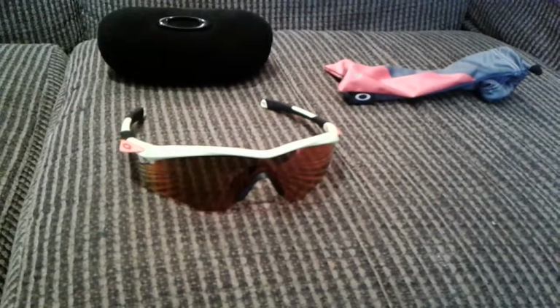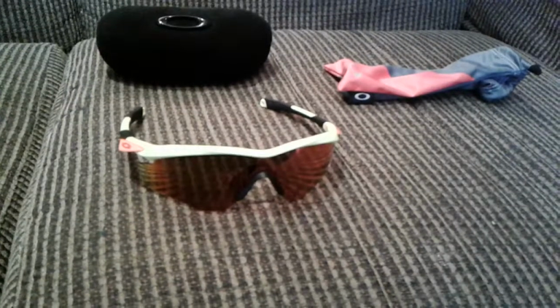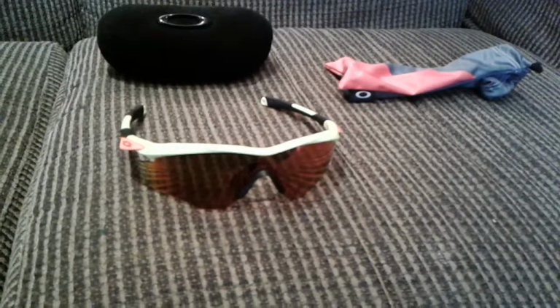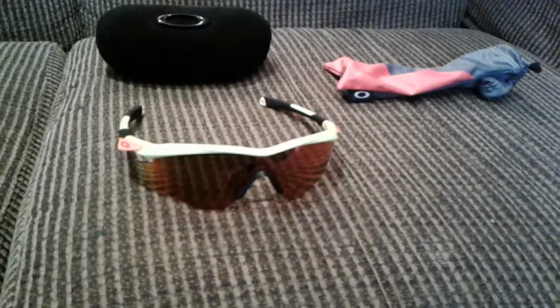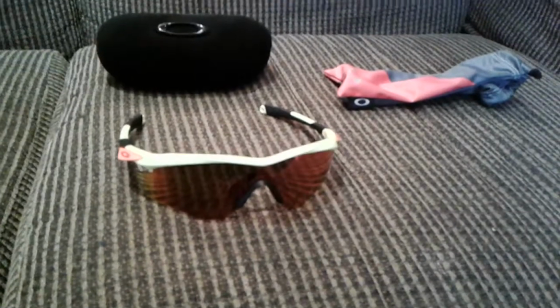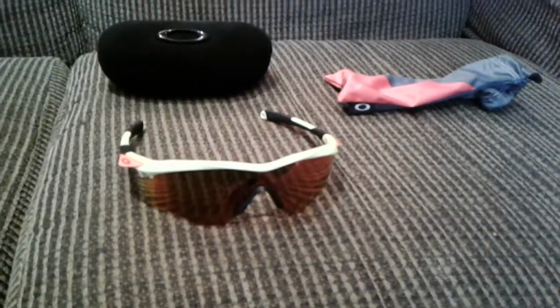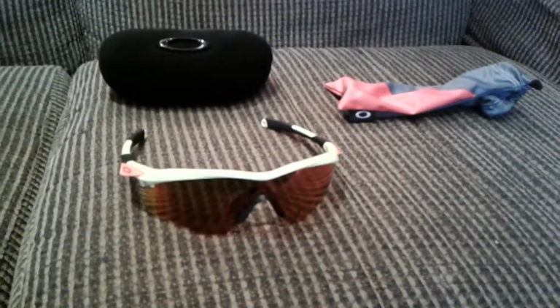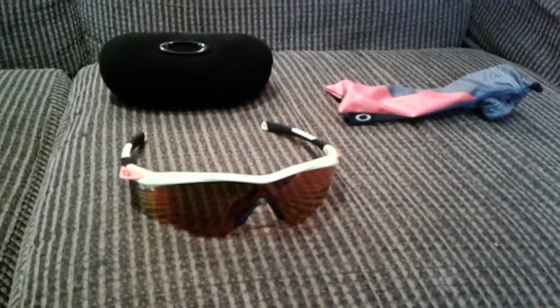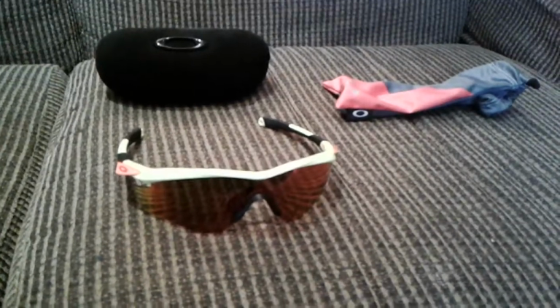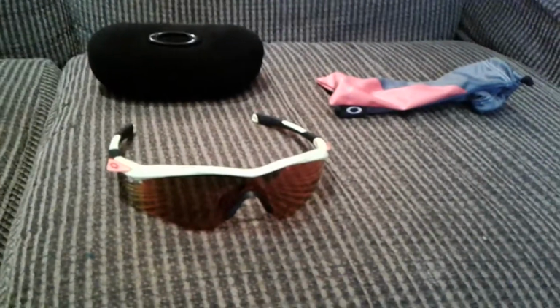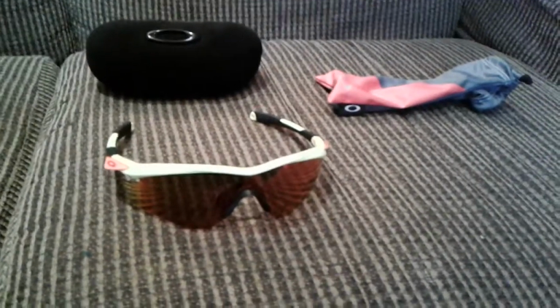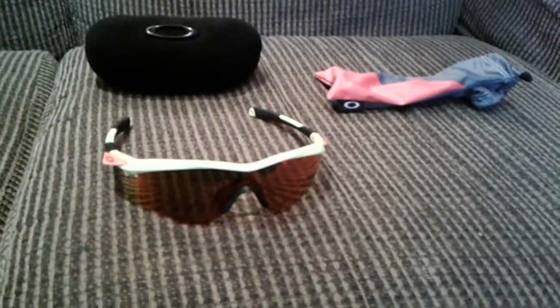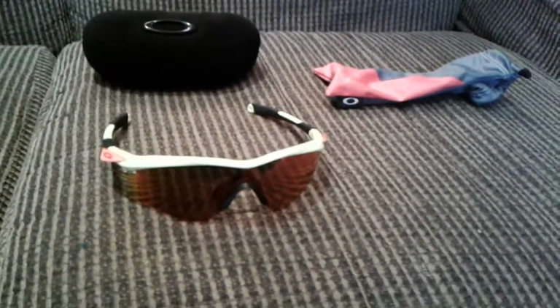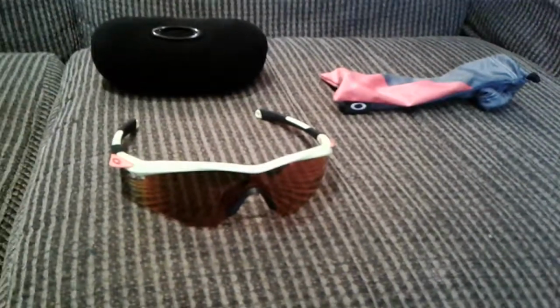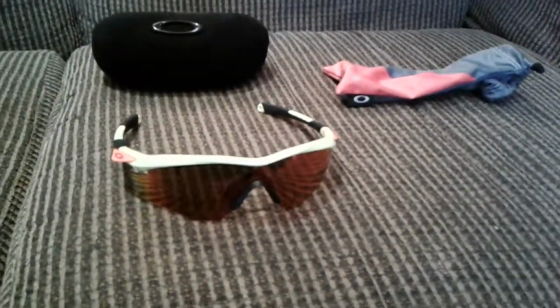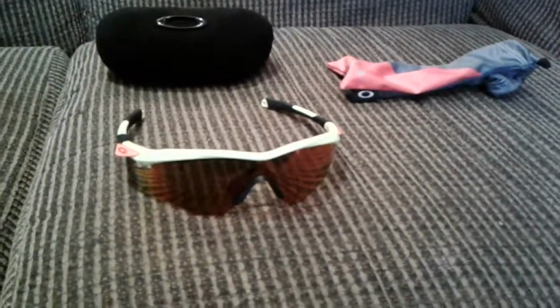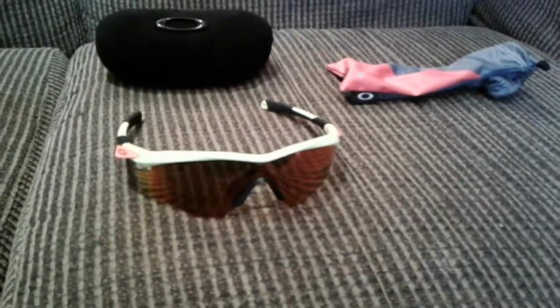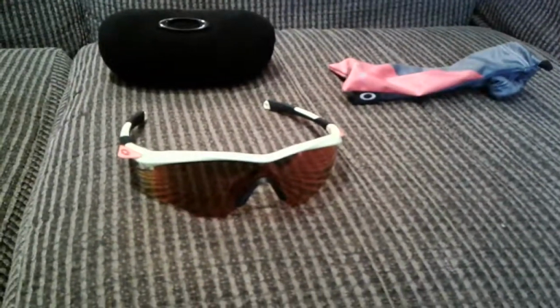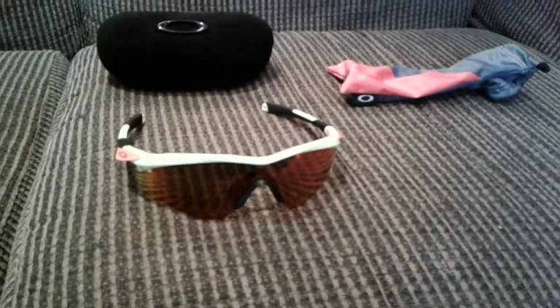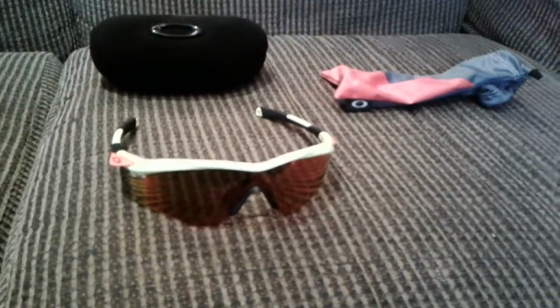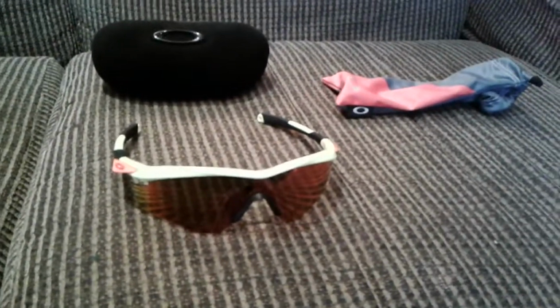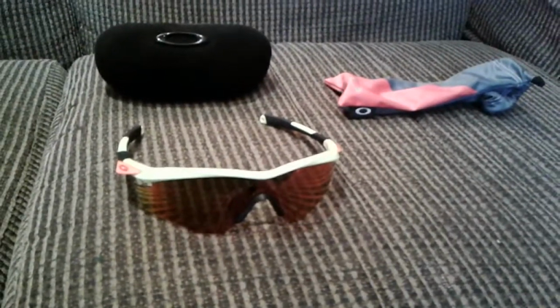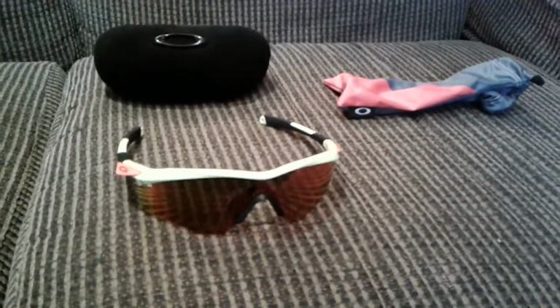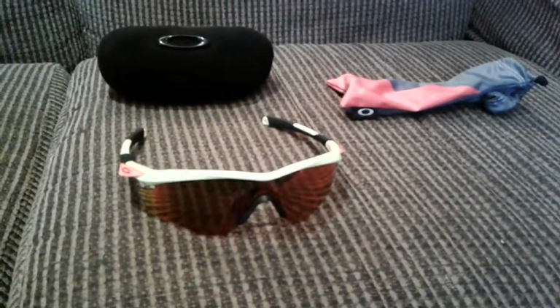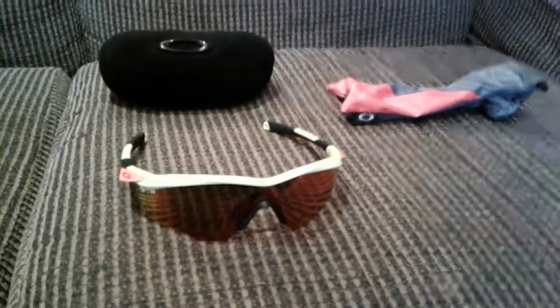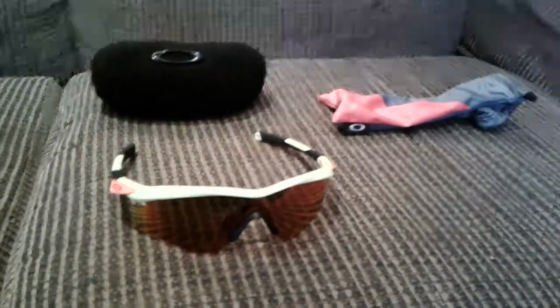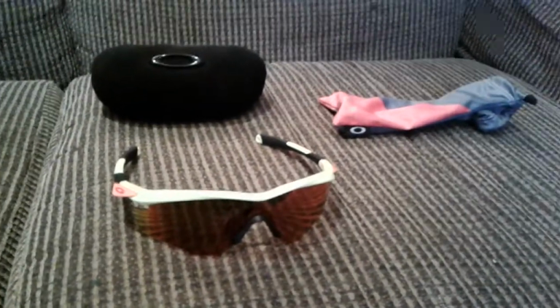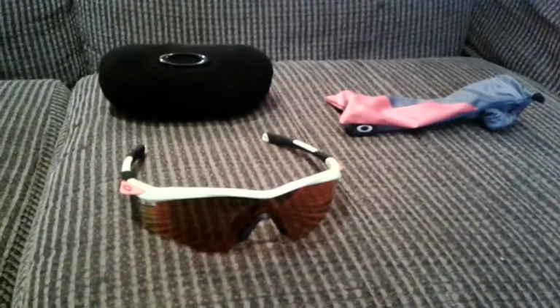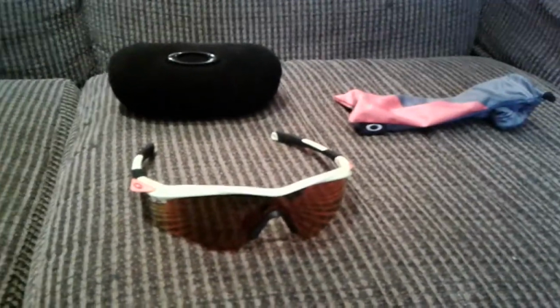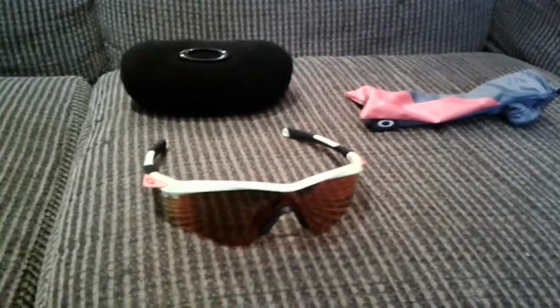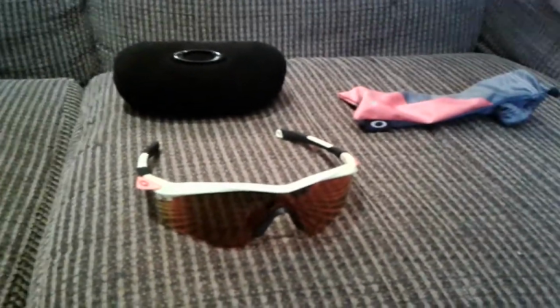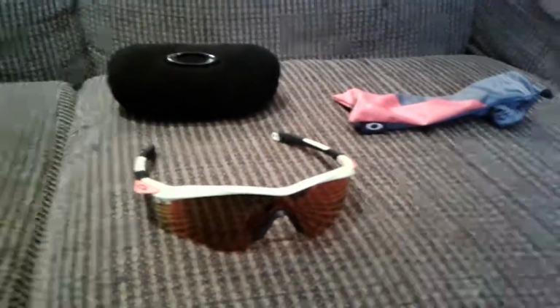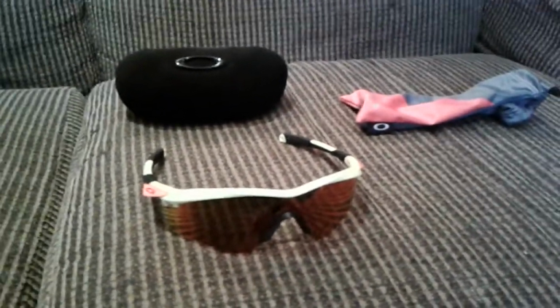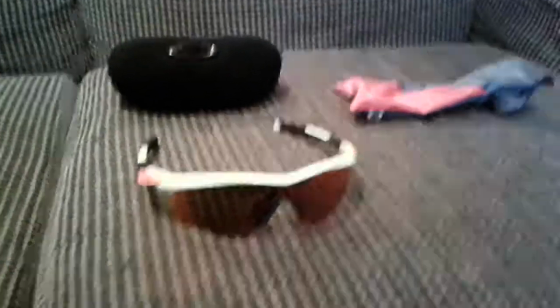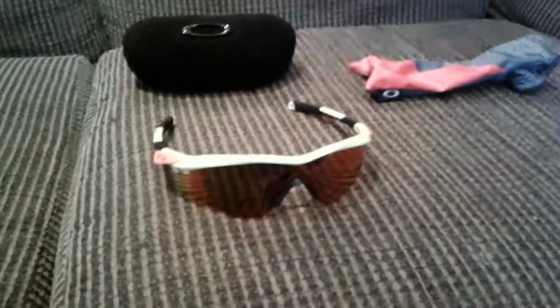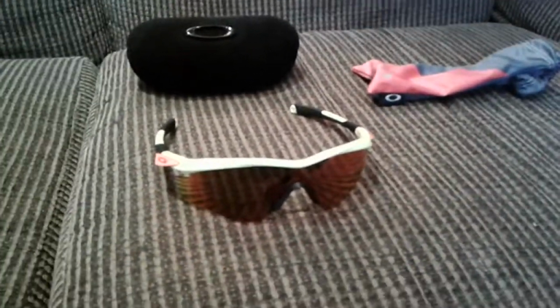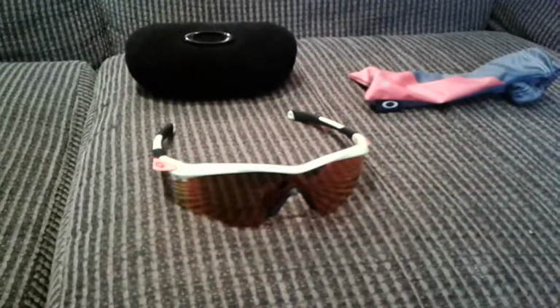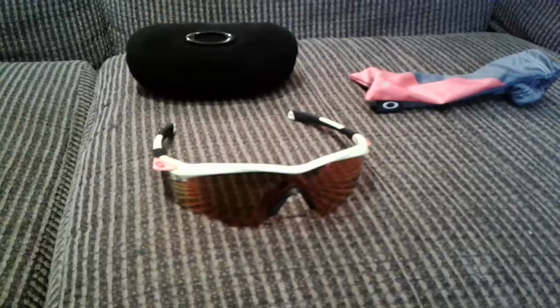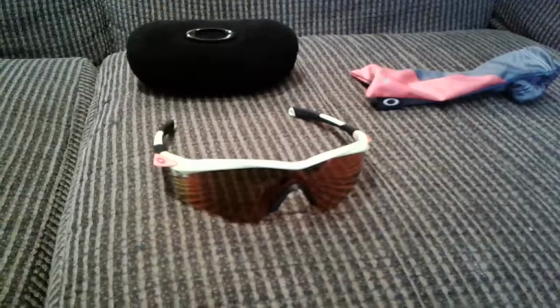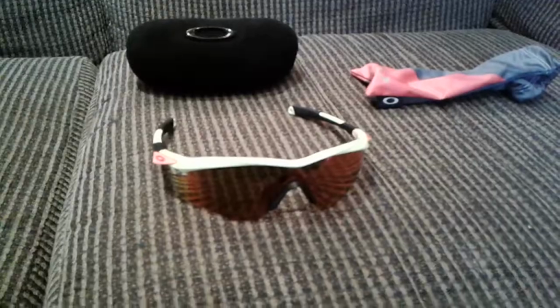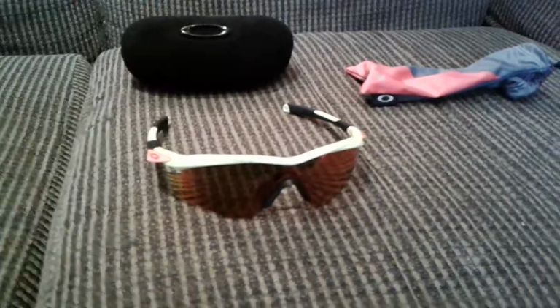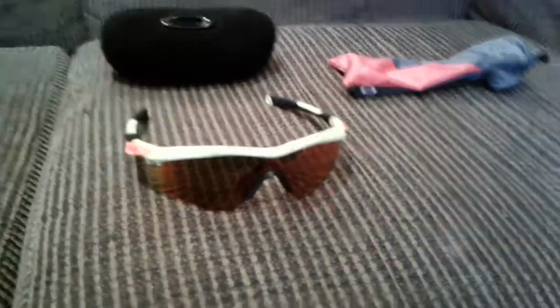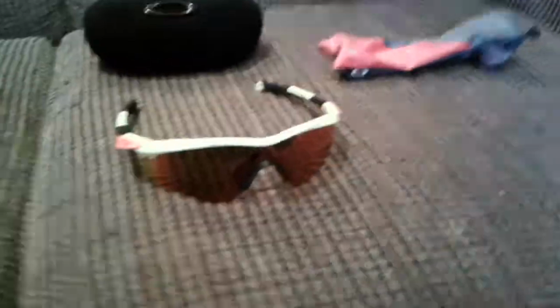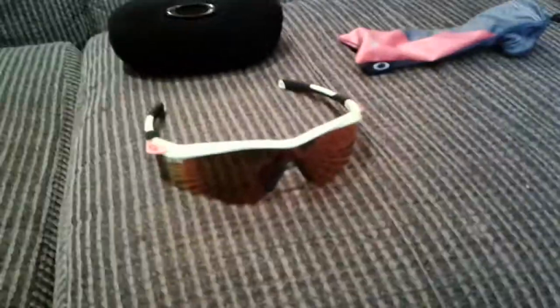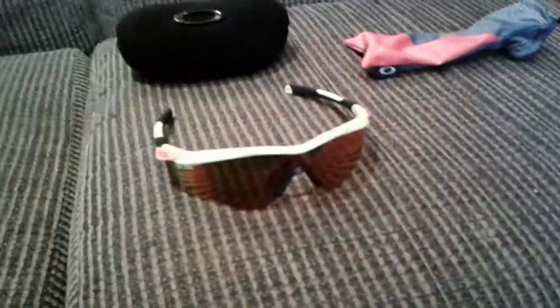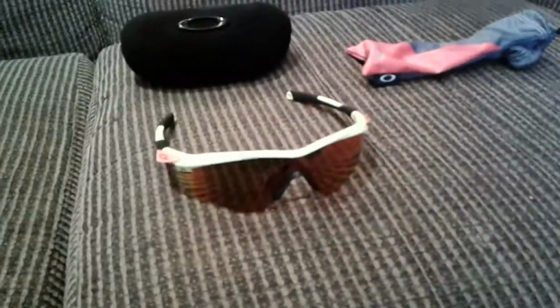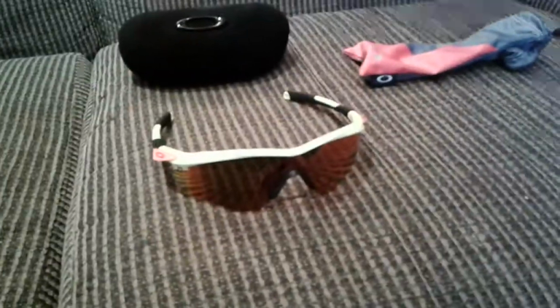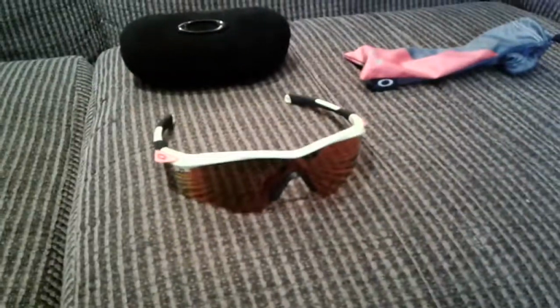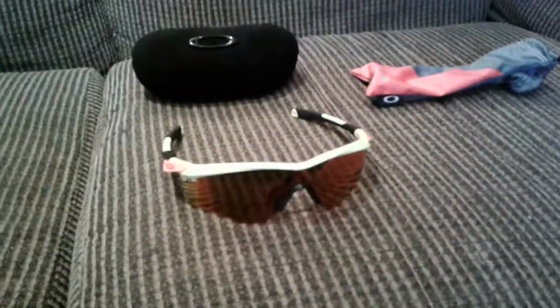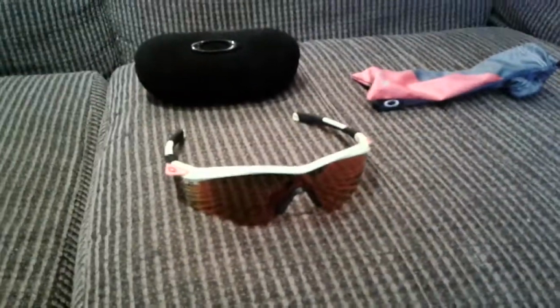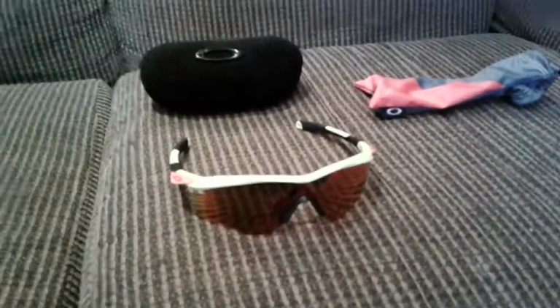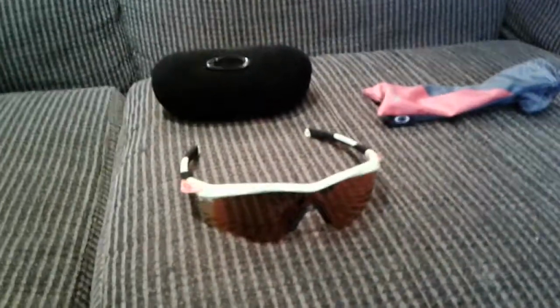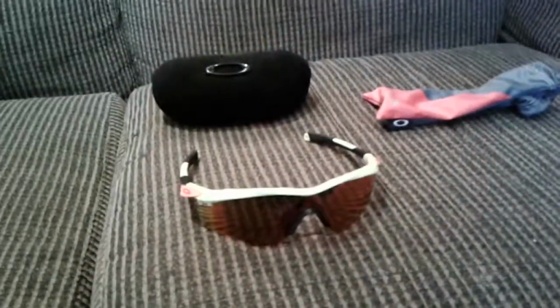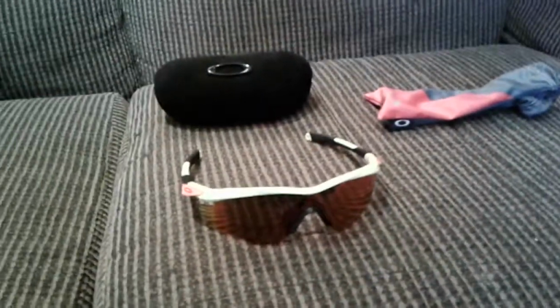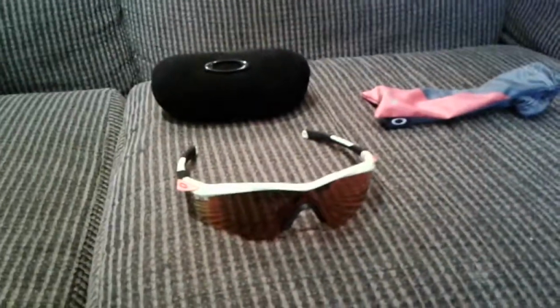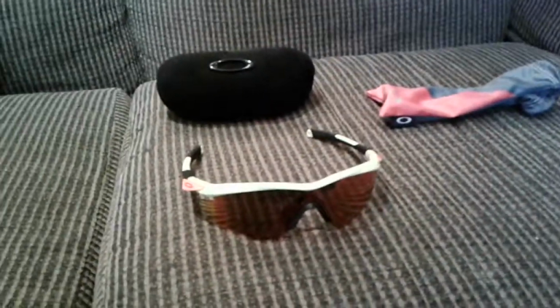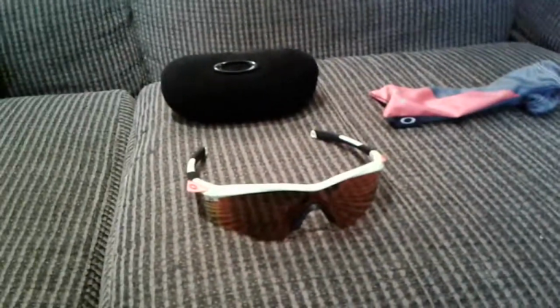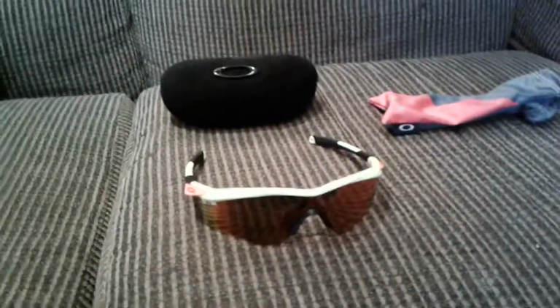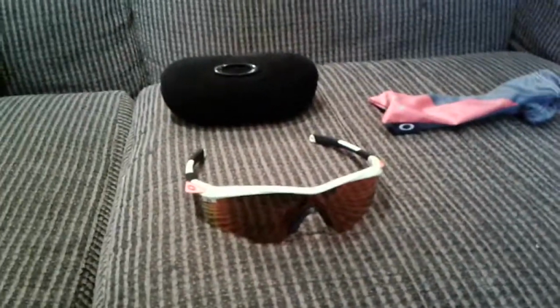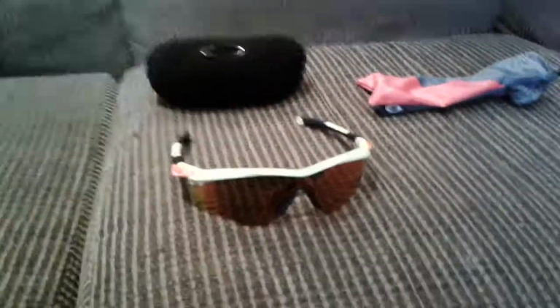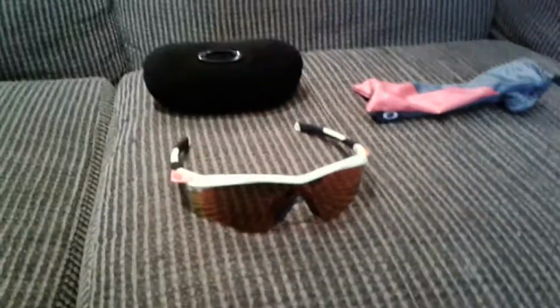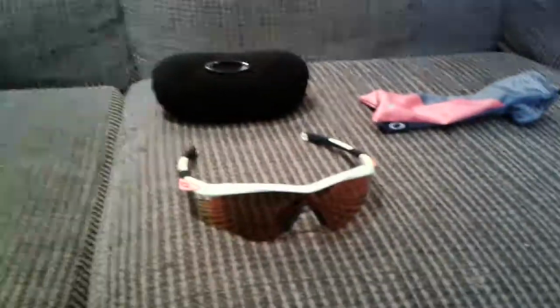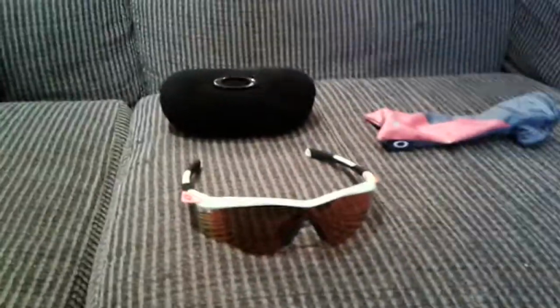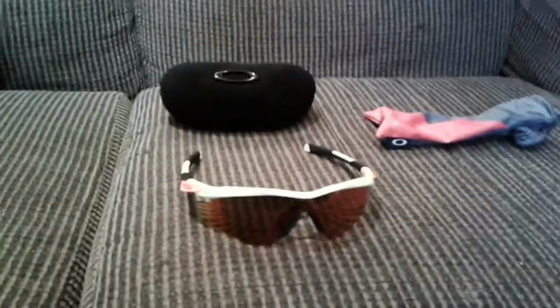Hi guys, this is going to be a review of my Oakley custom sunglasses. I got these on sale.